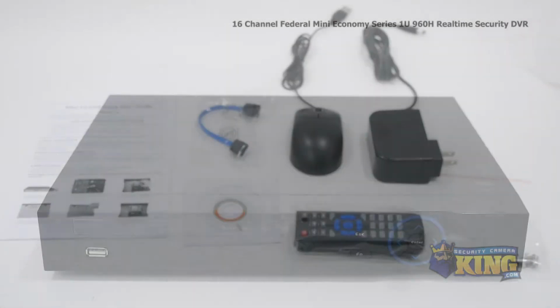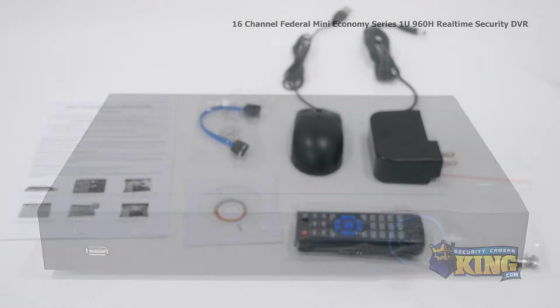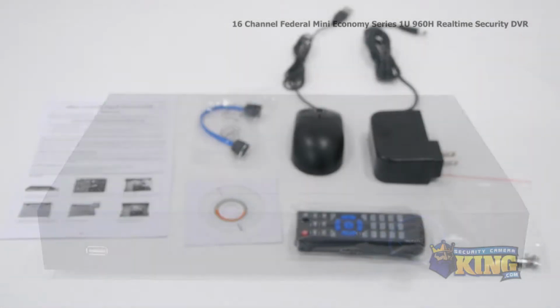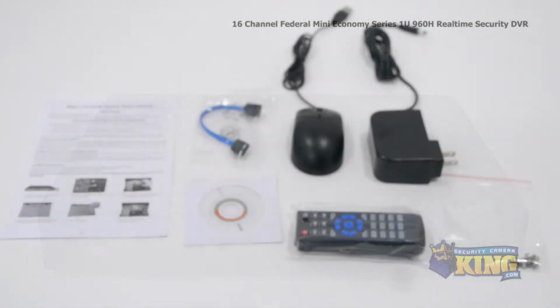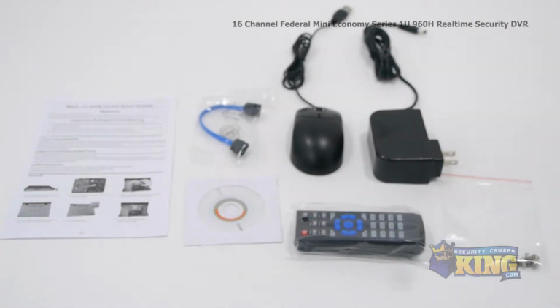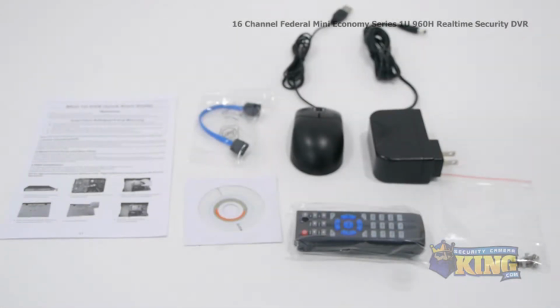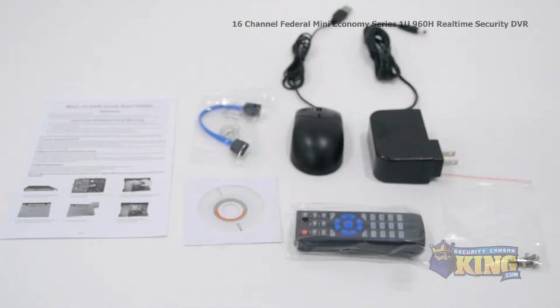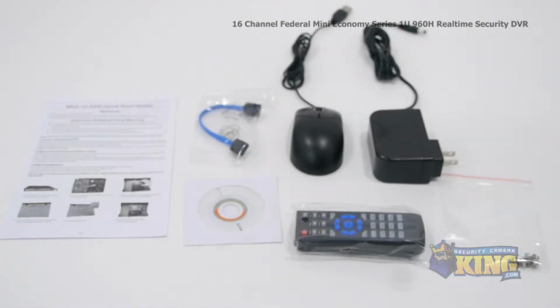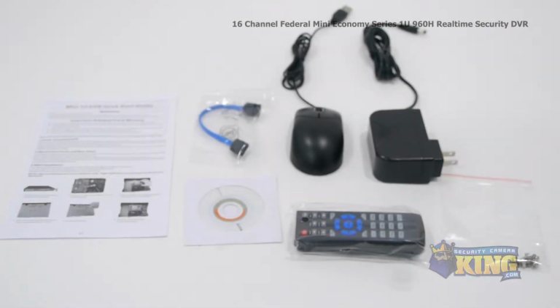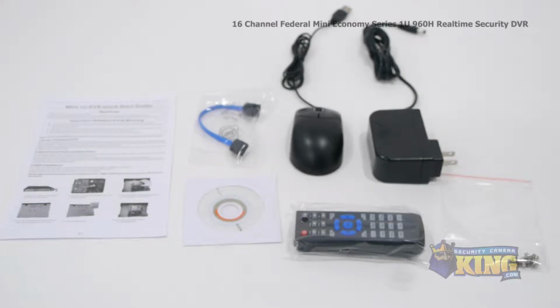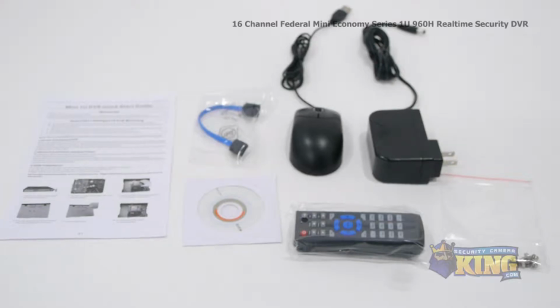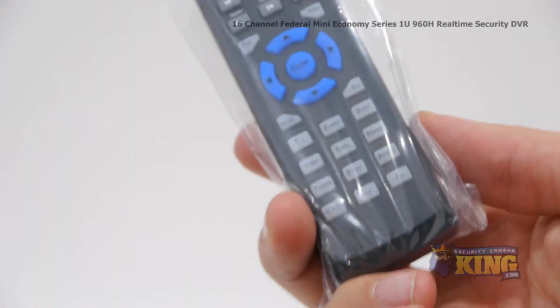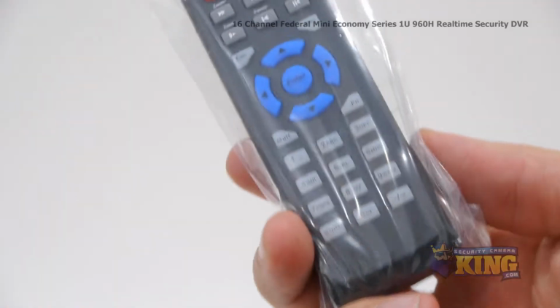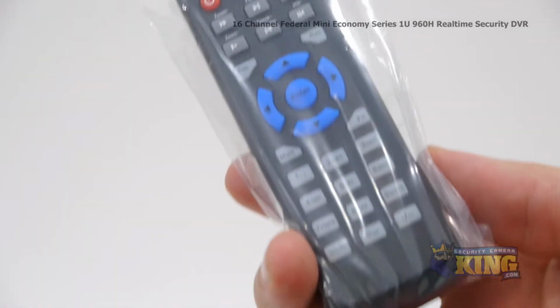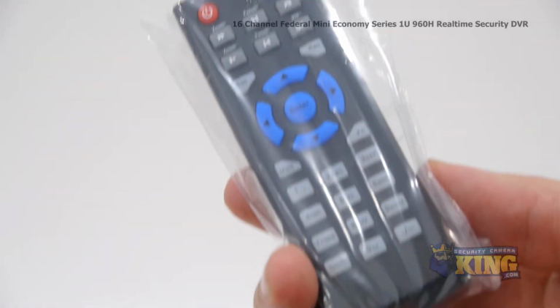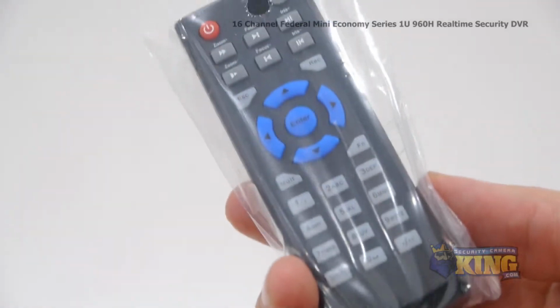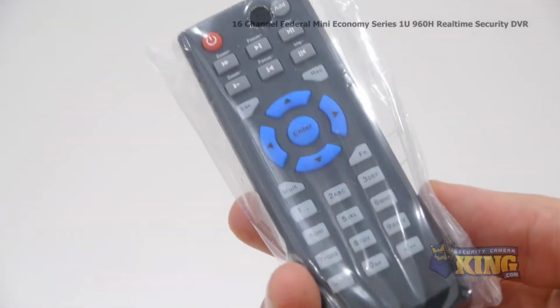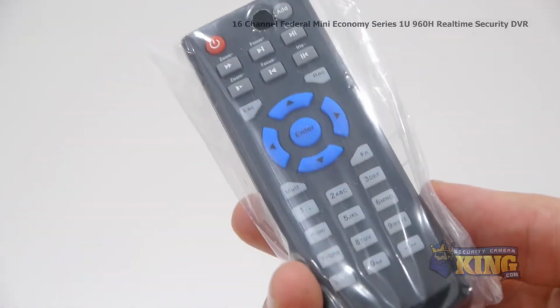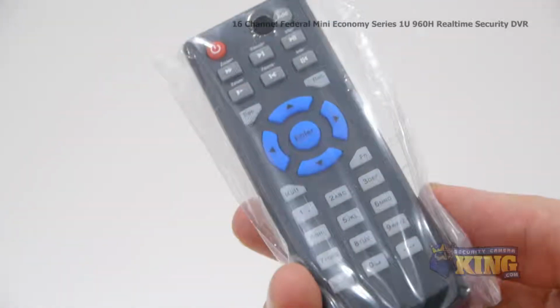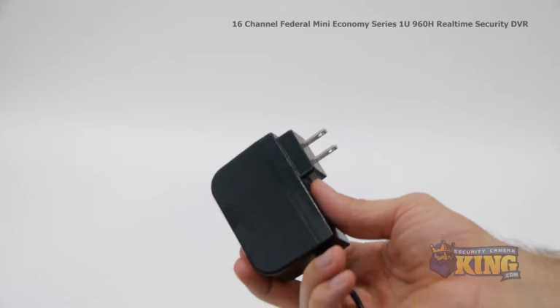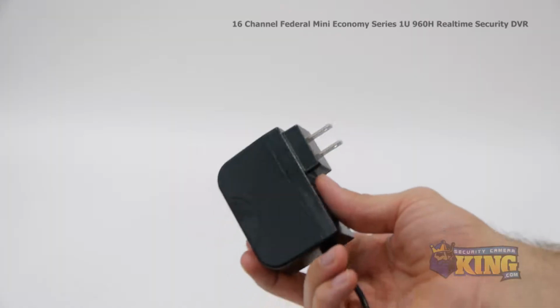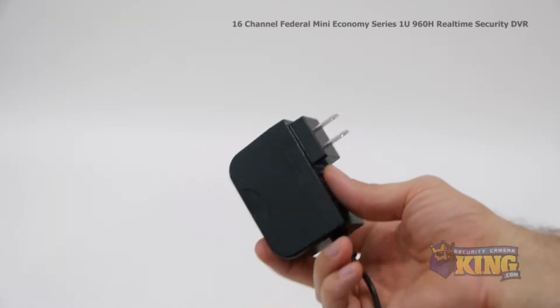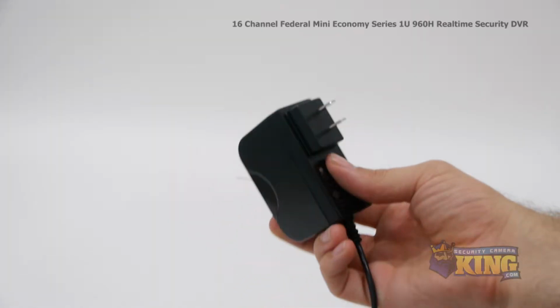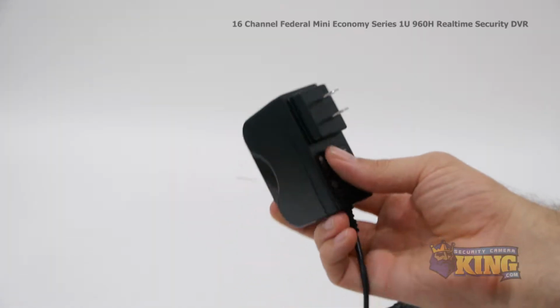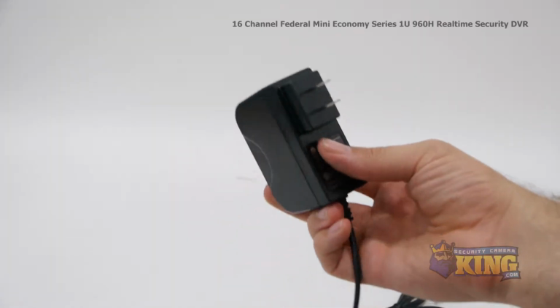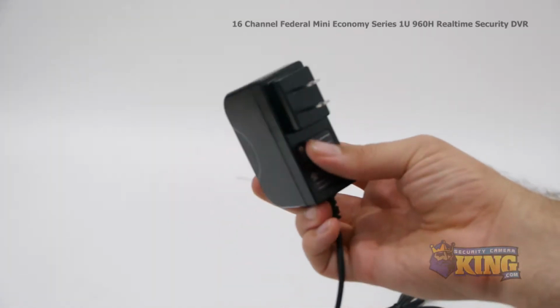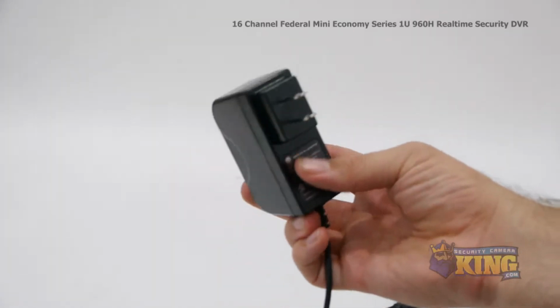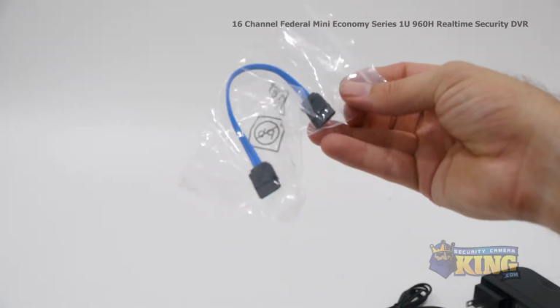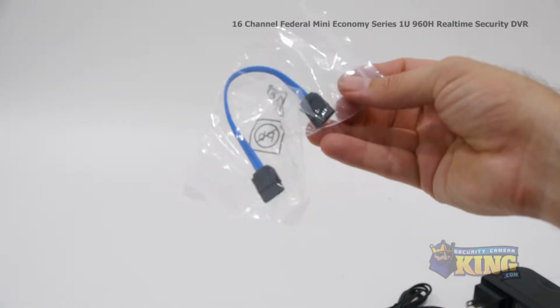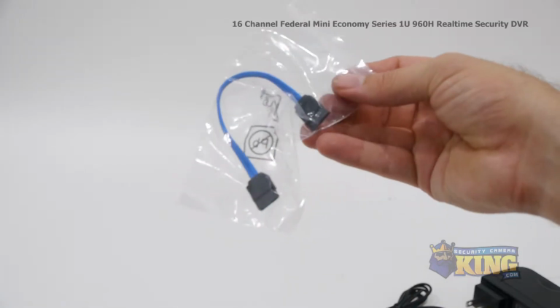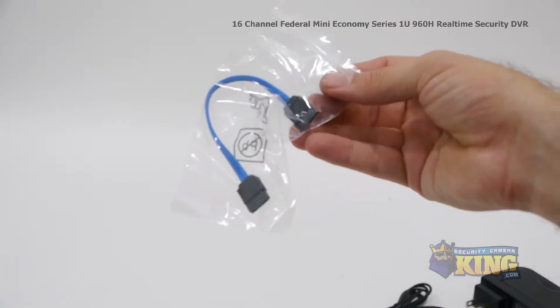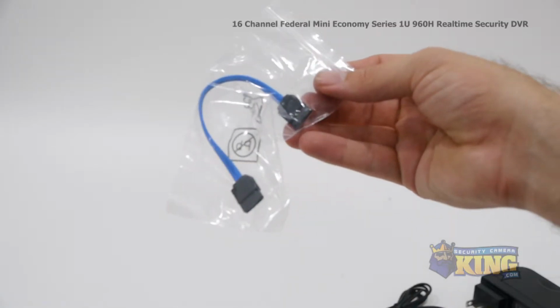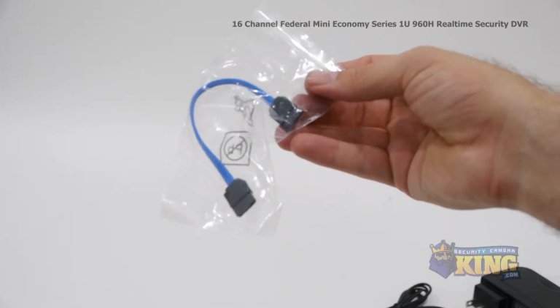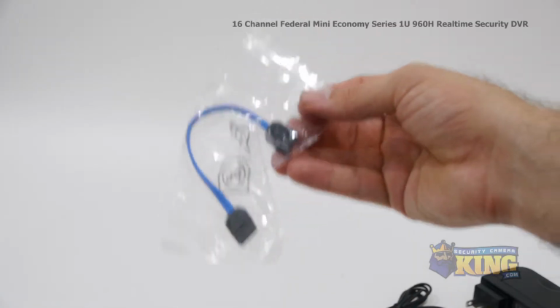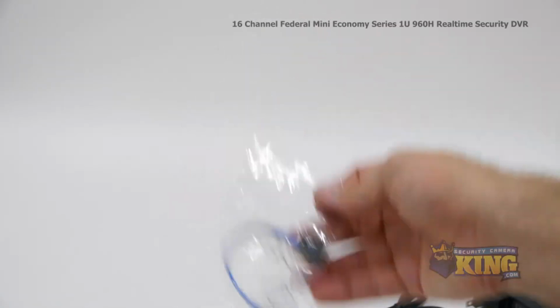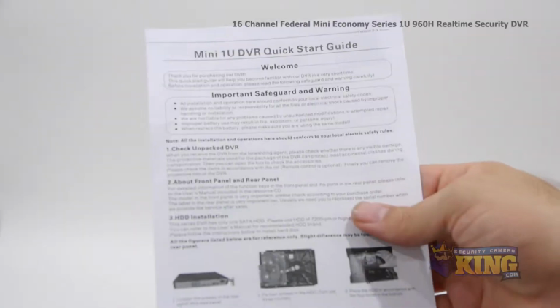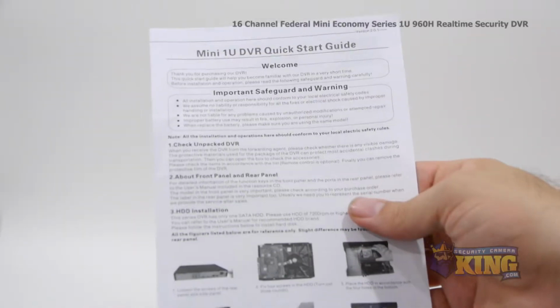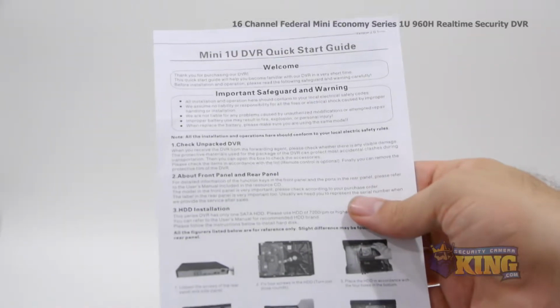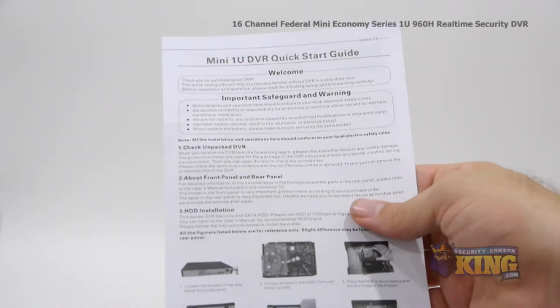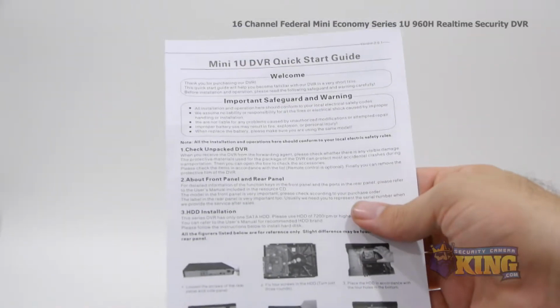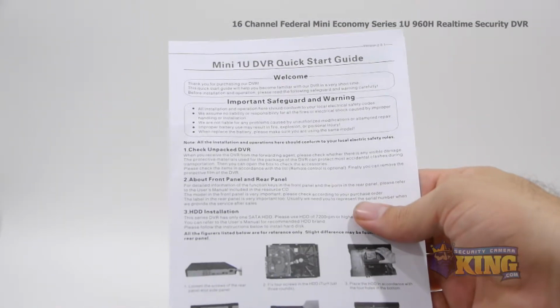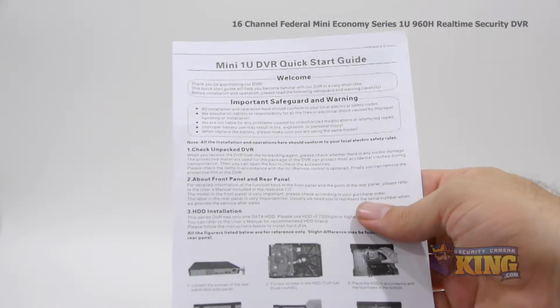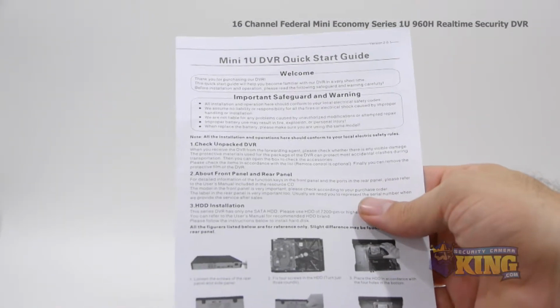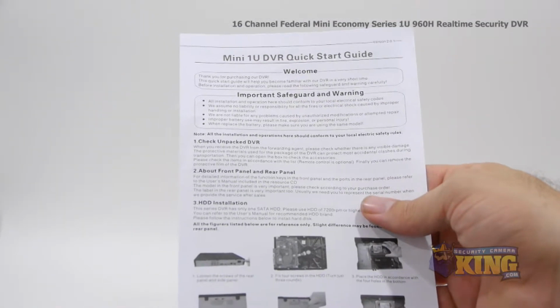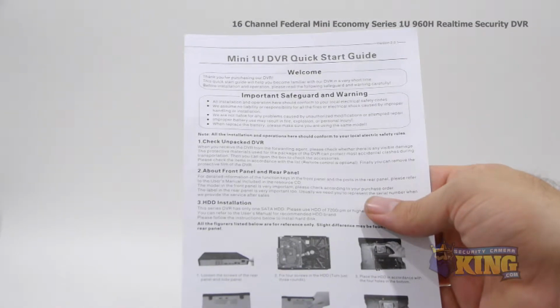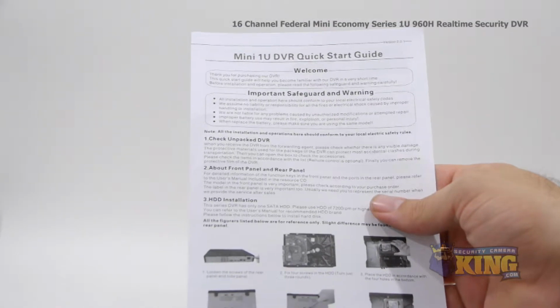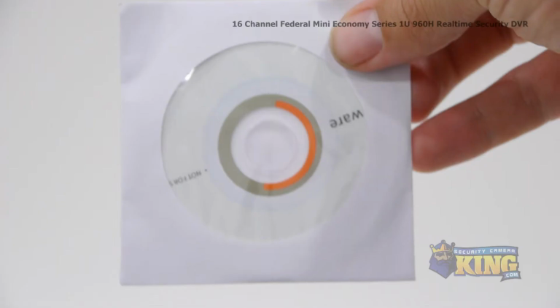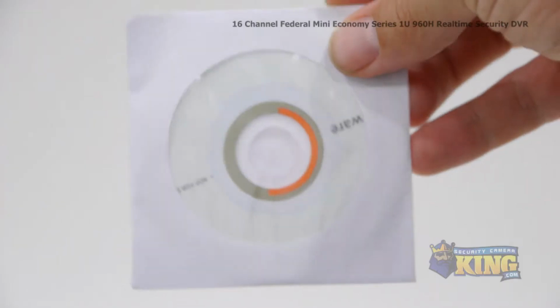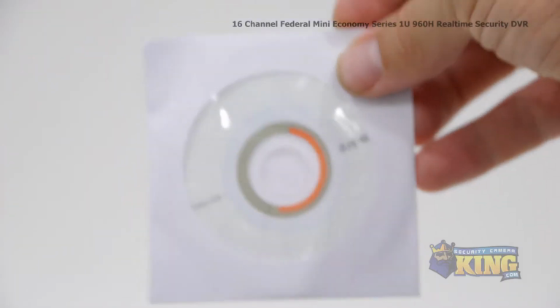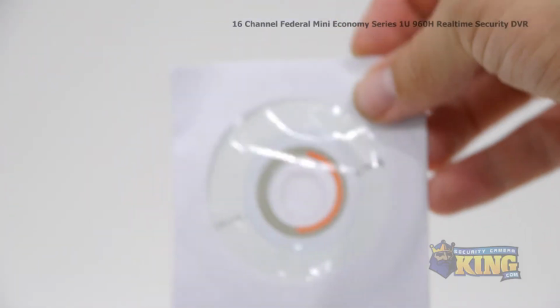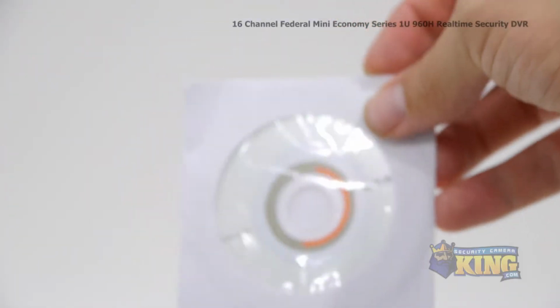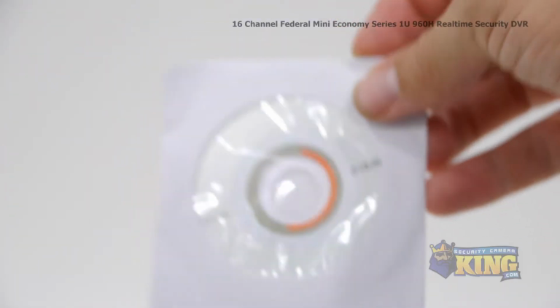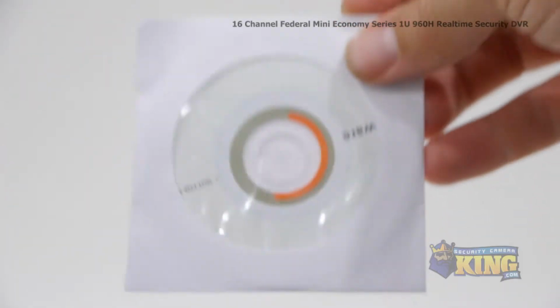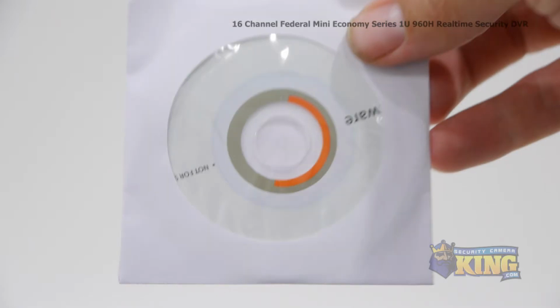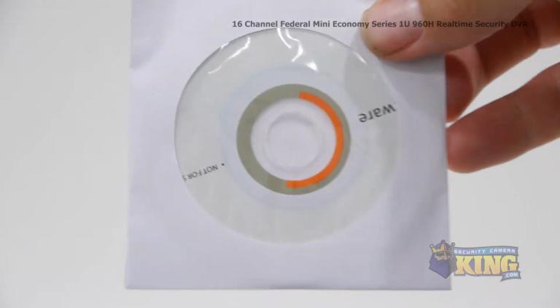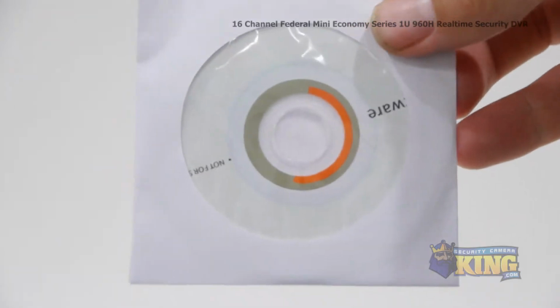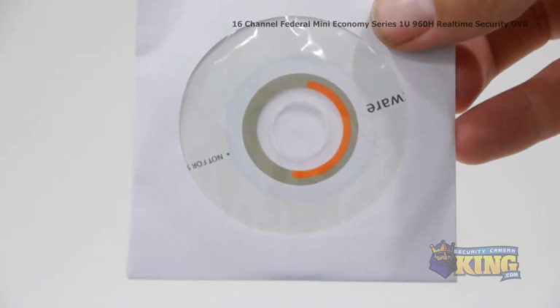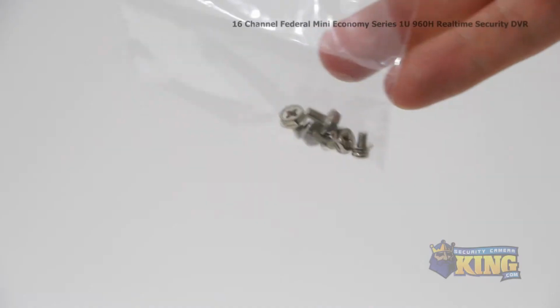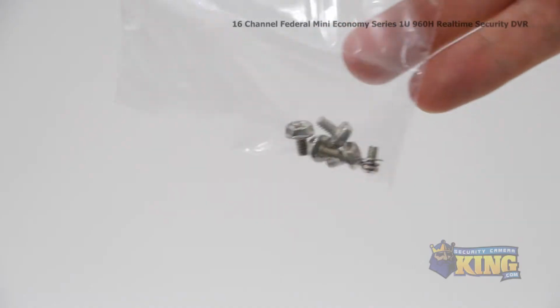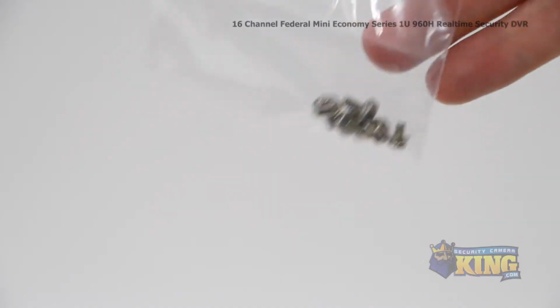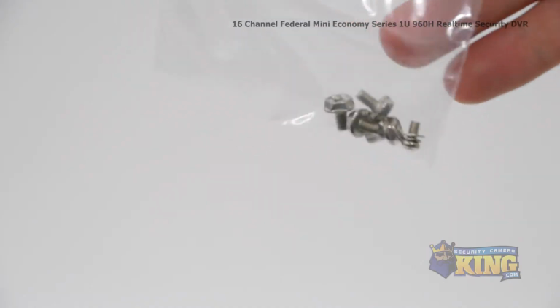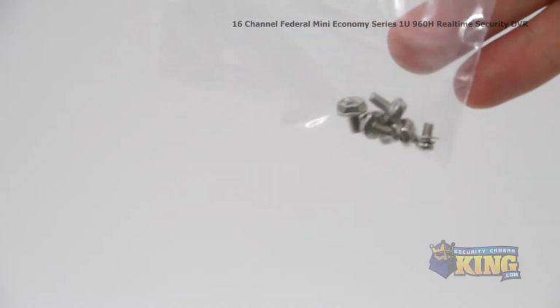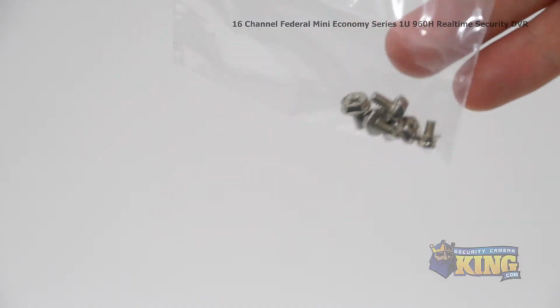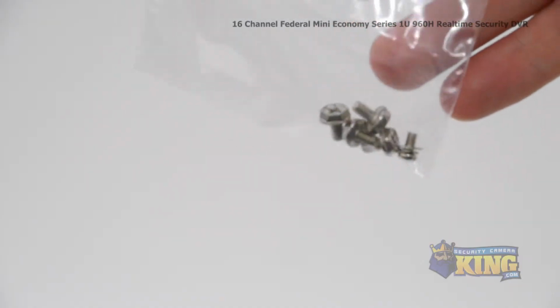Inside the box you'll find a remote control, power supply, a SATA cable, instruction manual, a software disk, and a bag of screws.